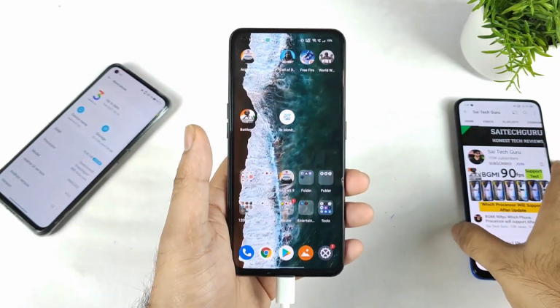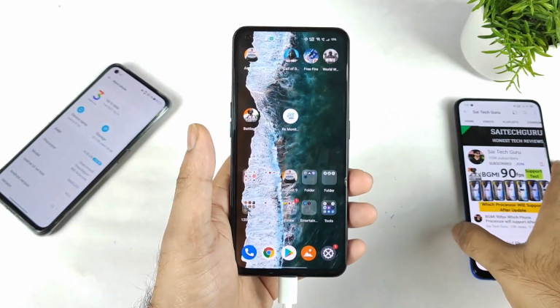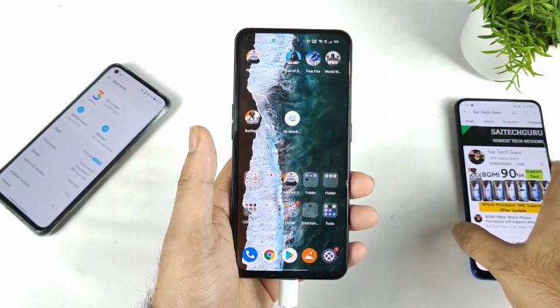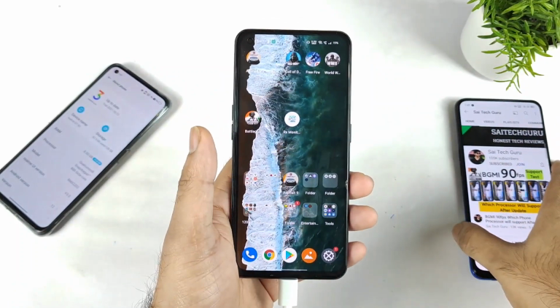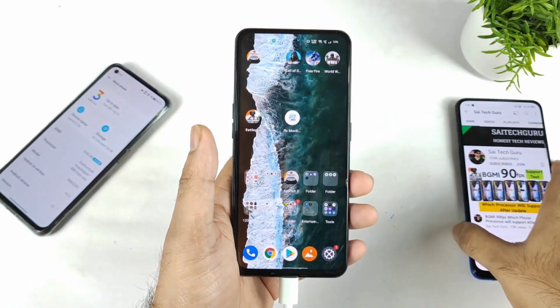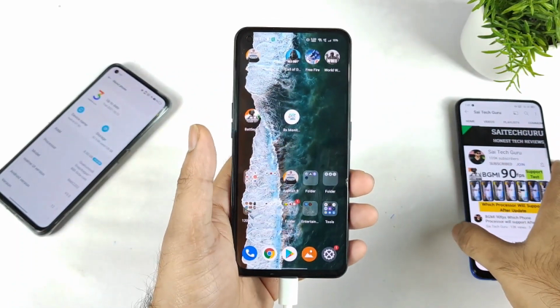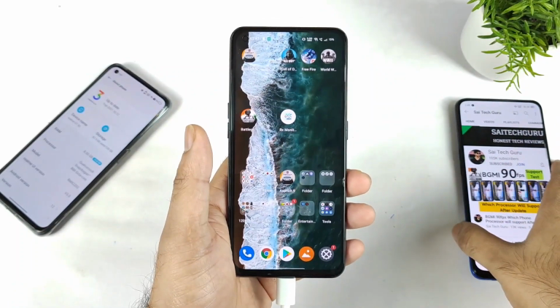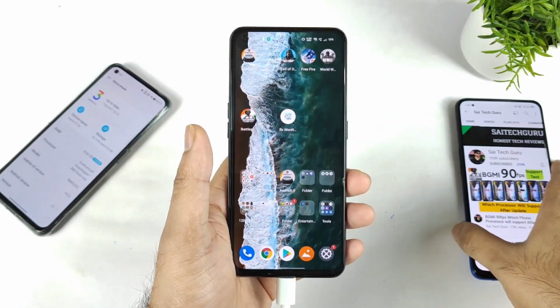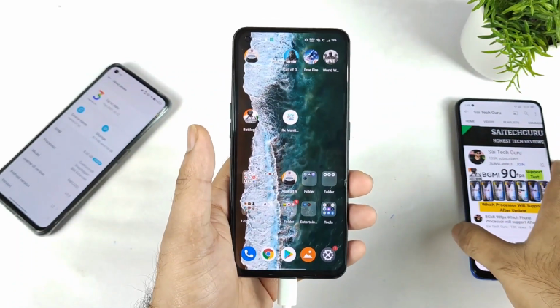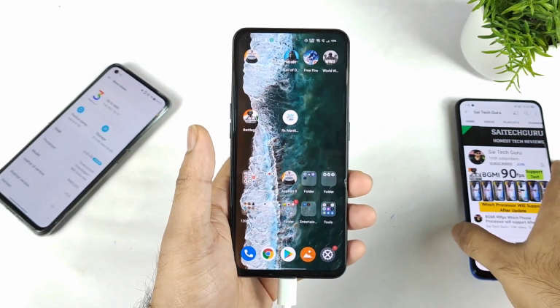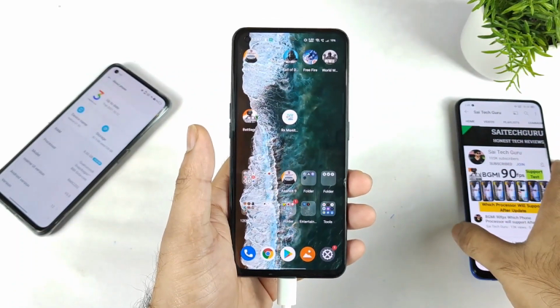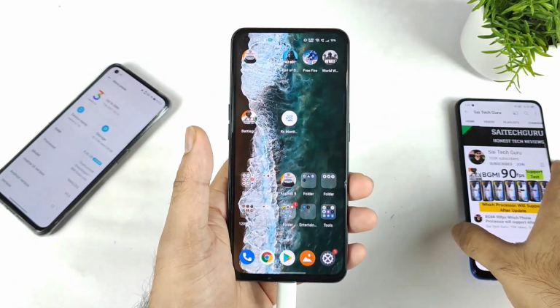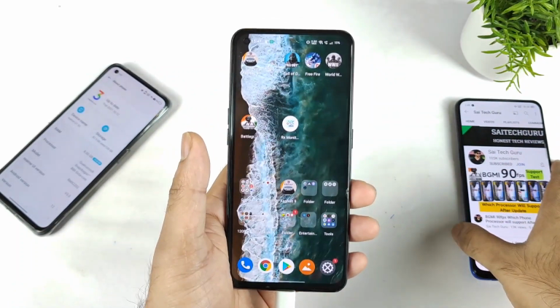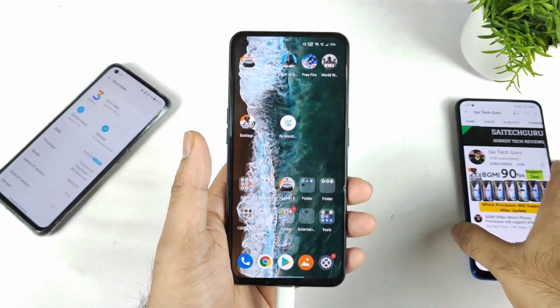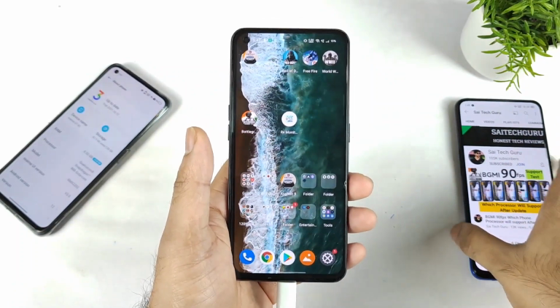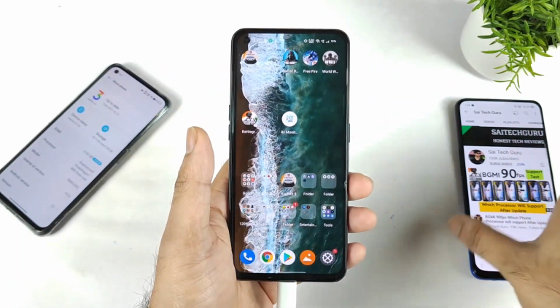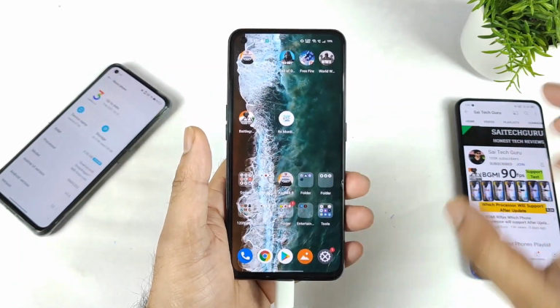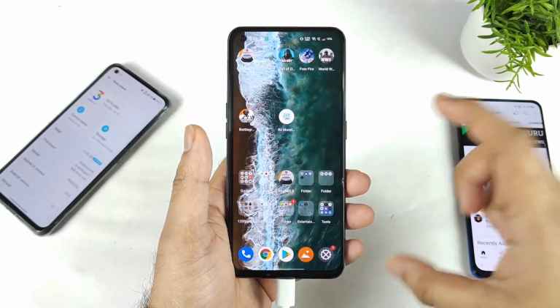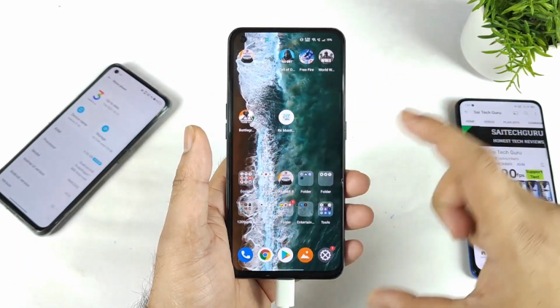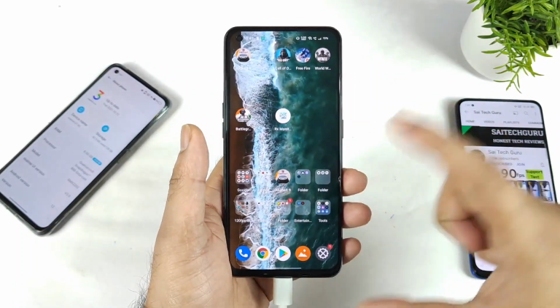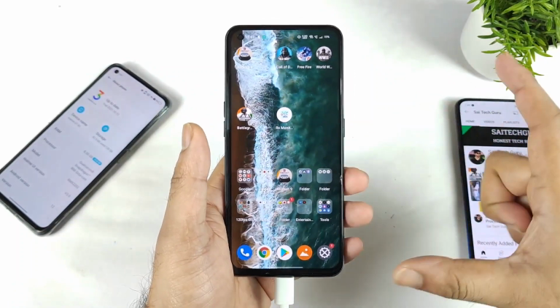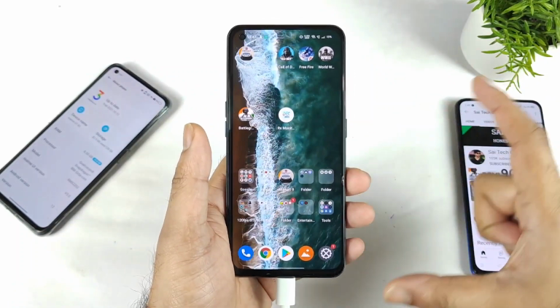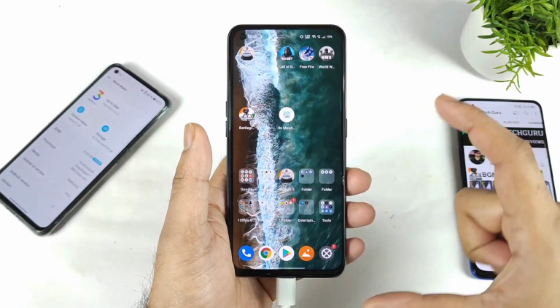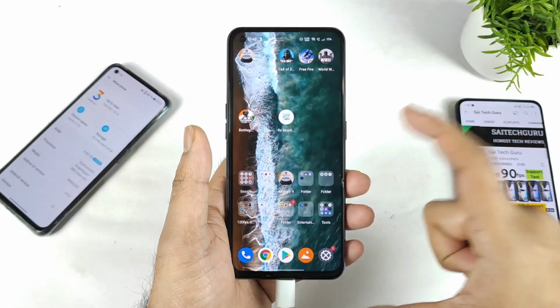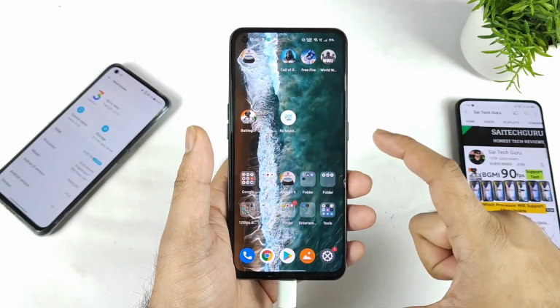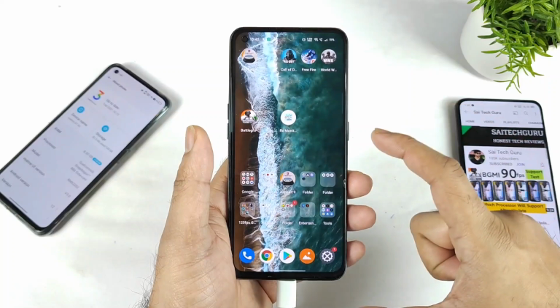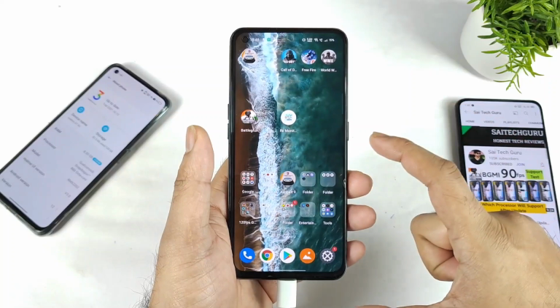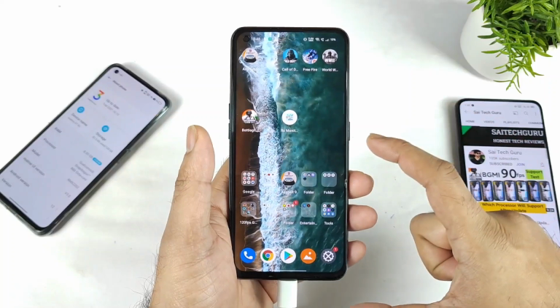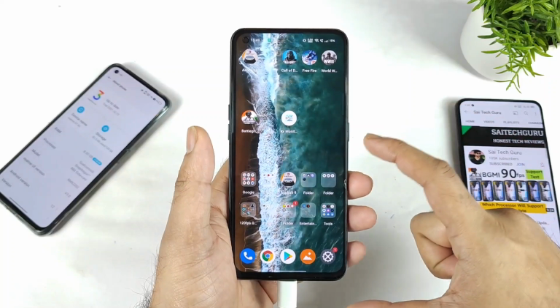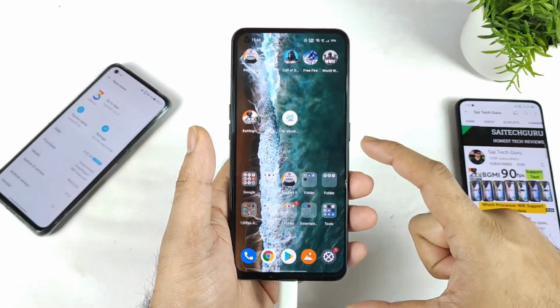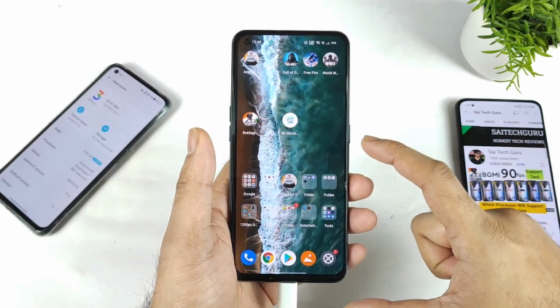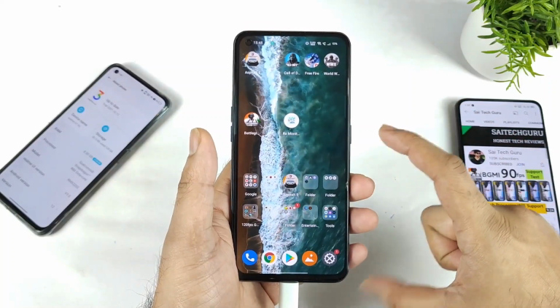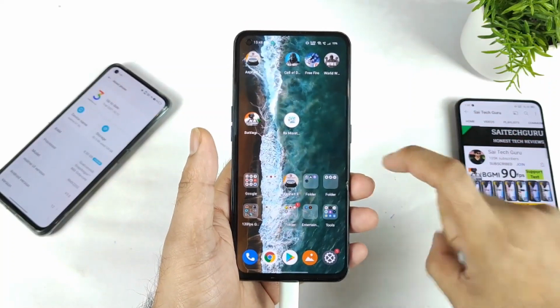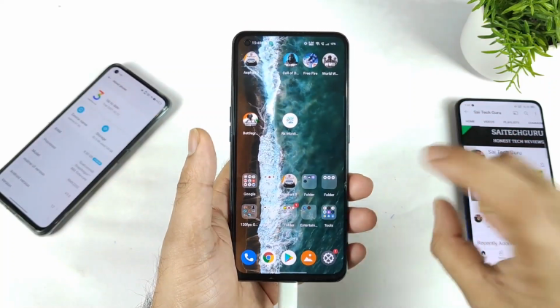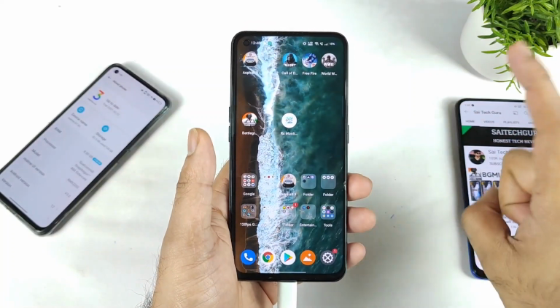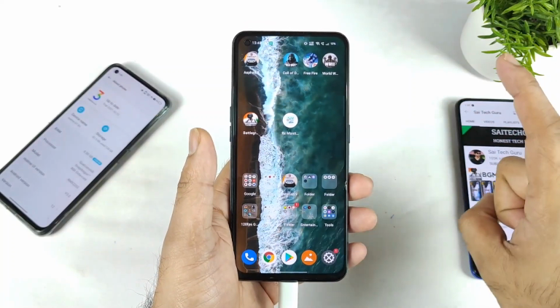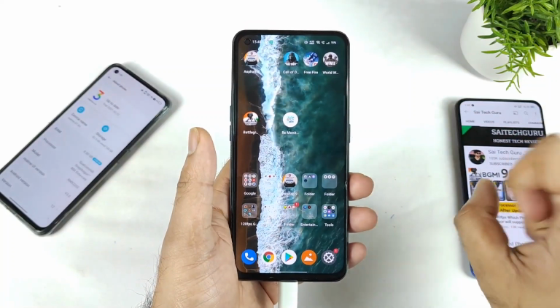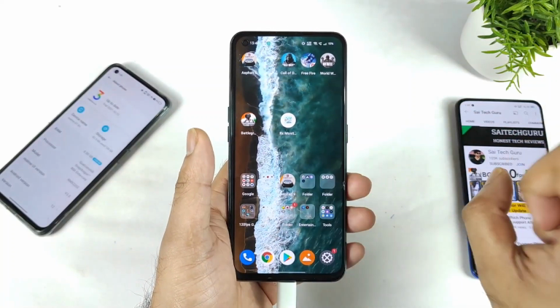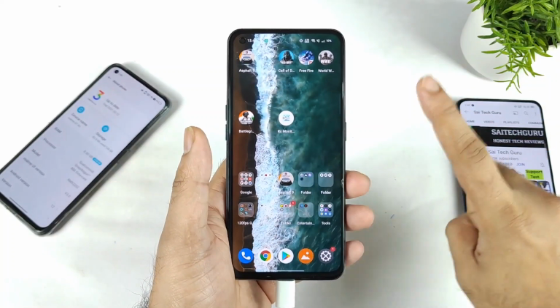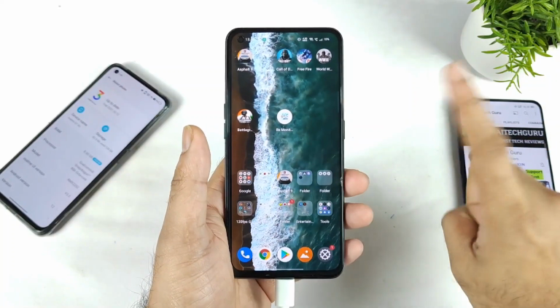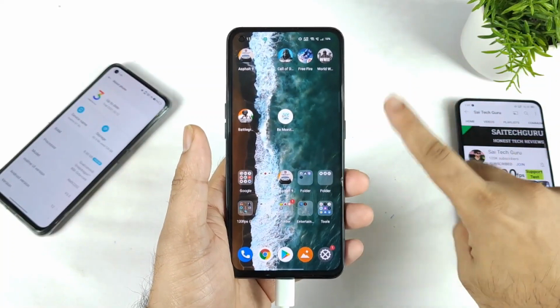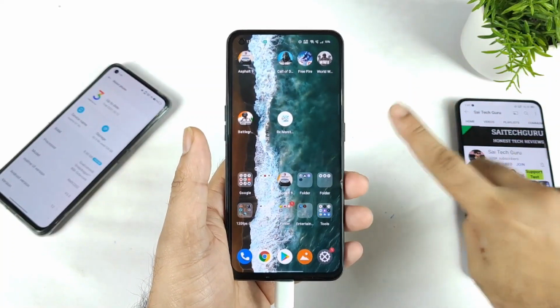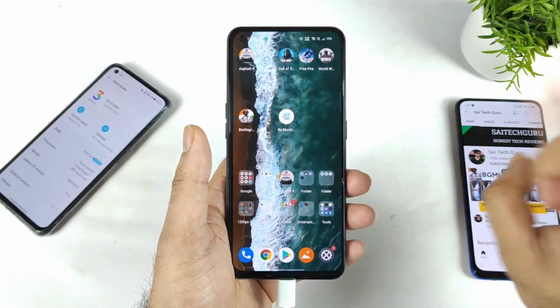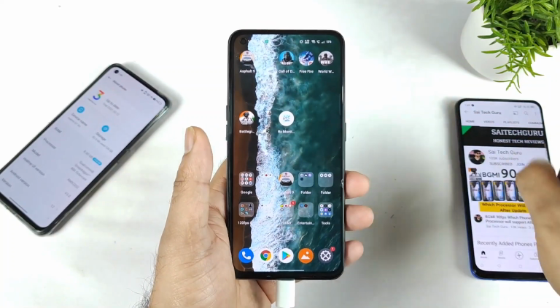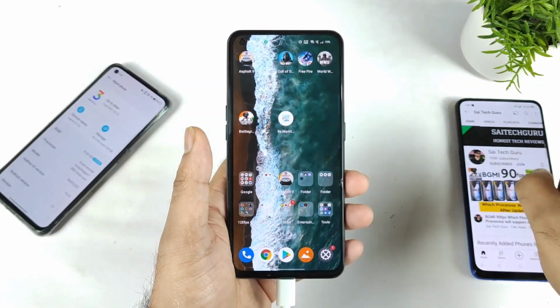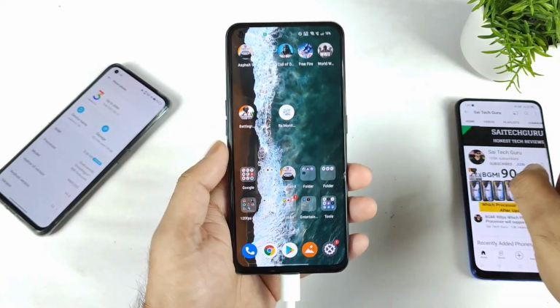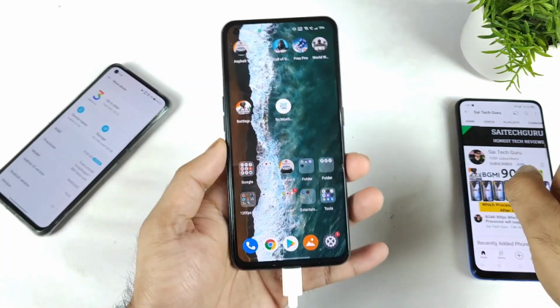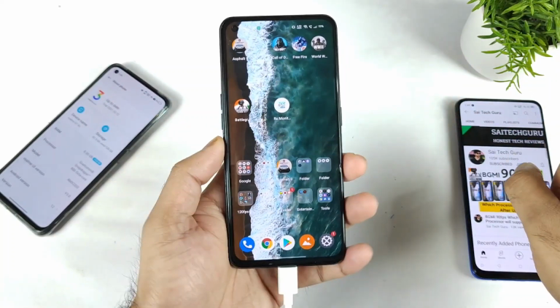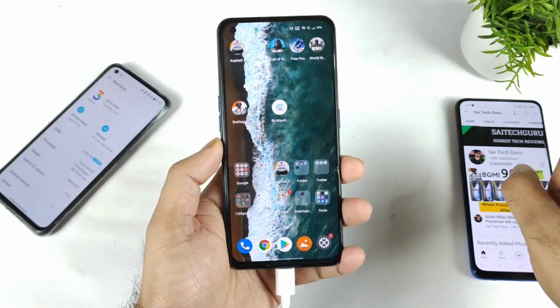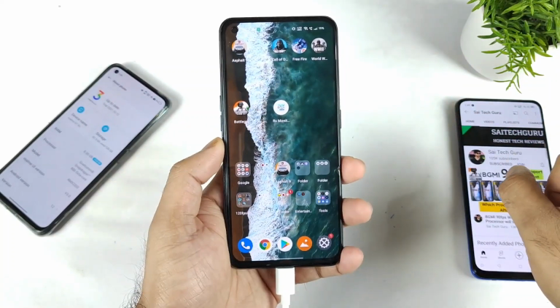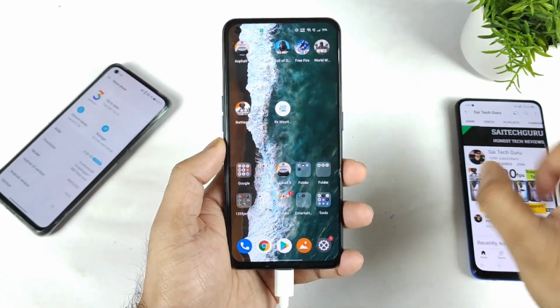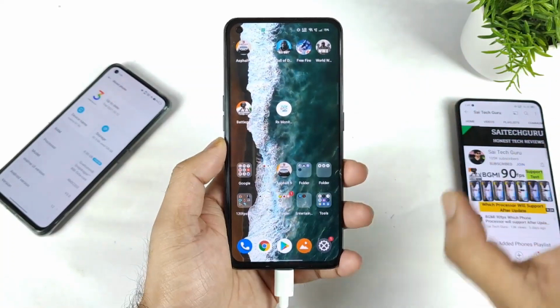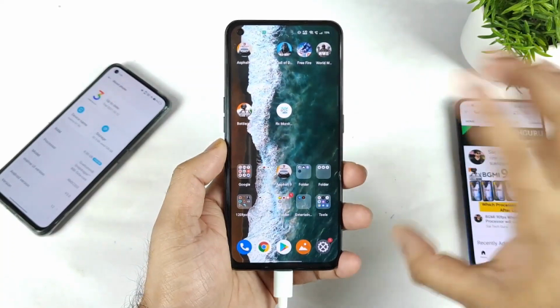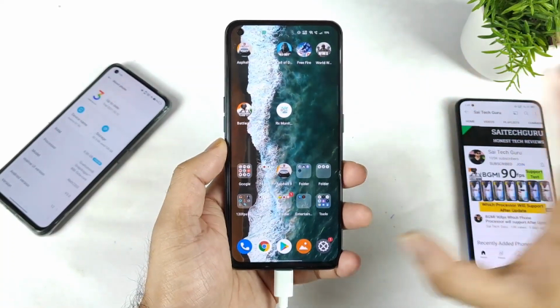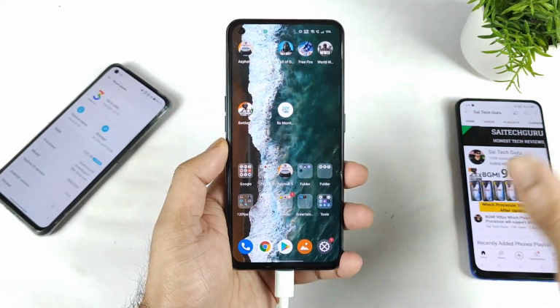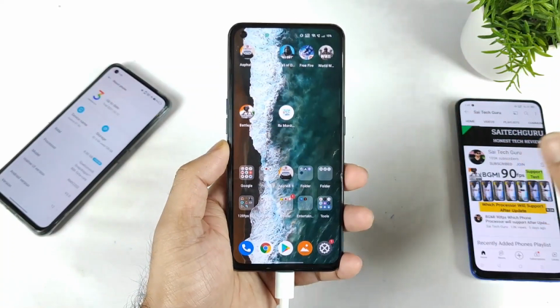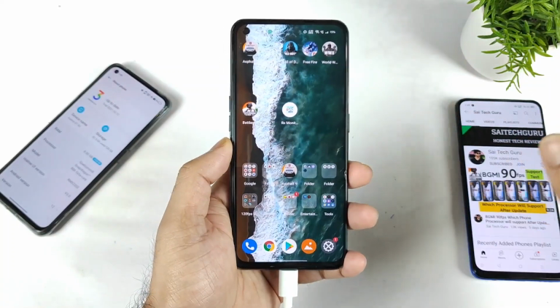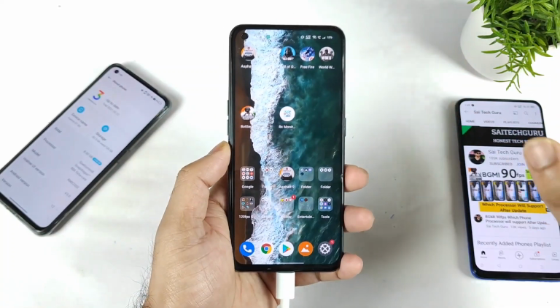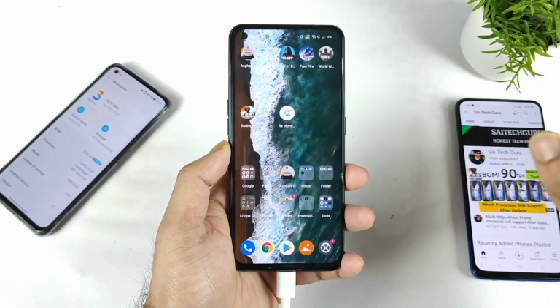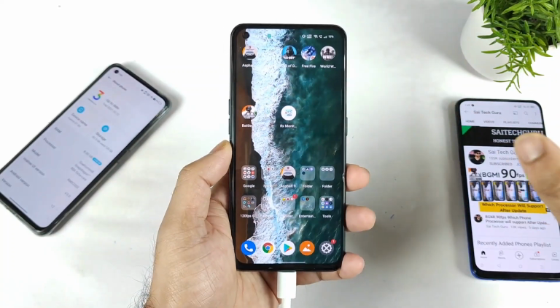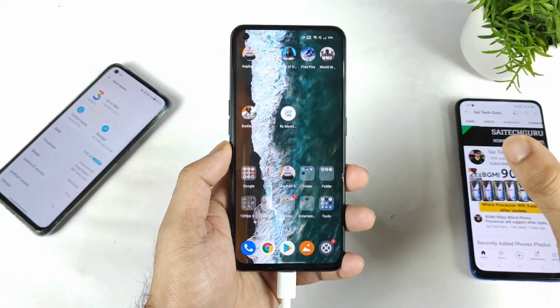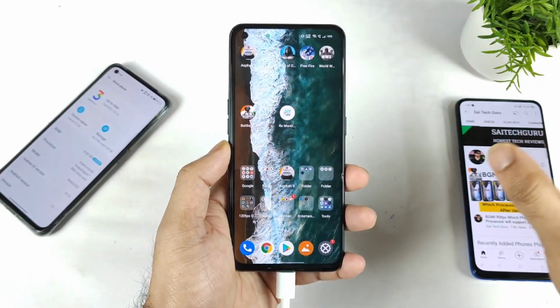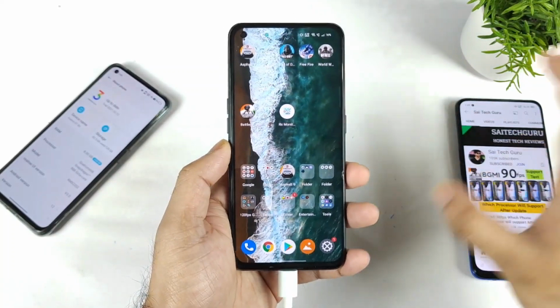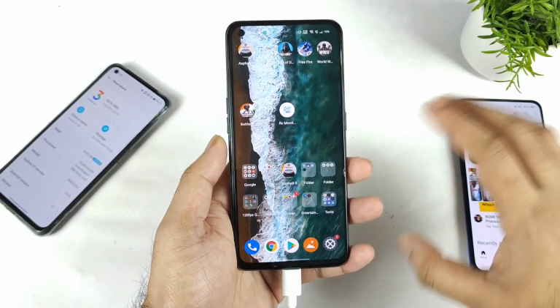Stay tuned for more updates. I'll do a full review on the Realme UI 3.0 very soon, so make sure to stay tuned for those videos if you are interested.